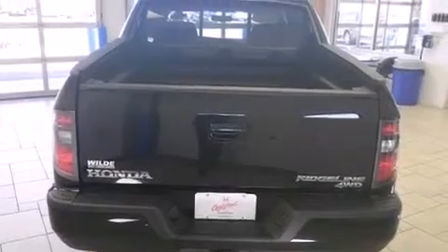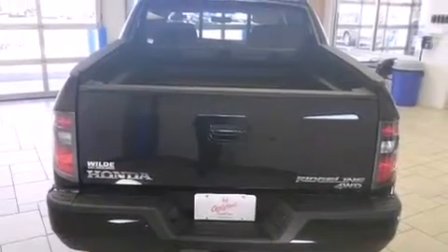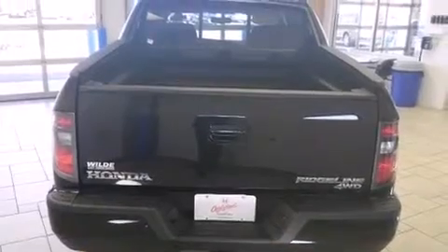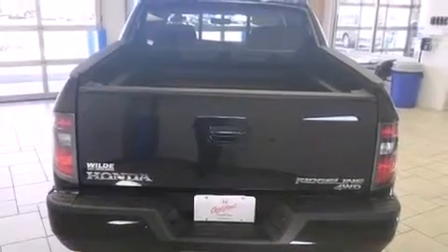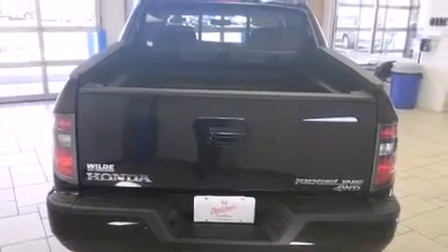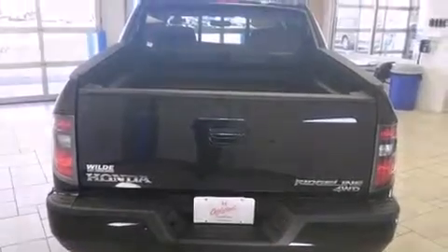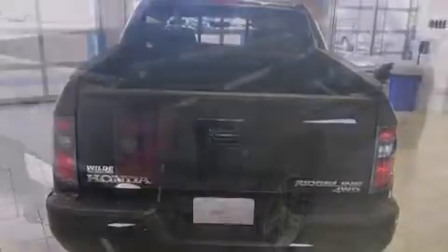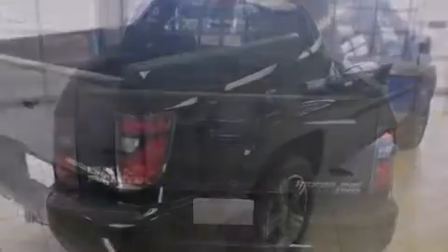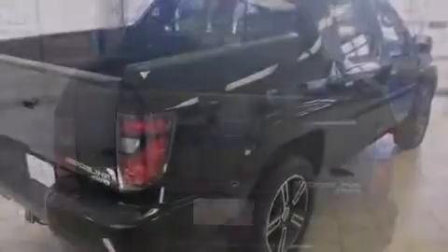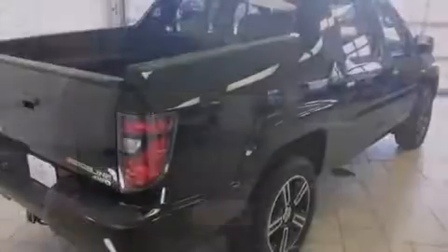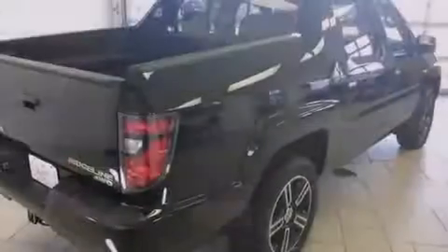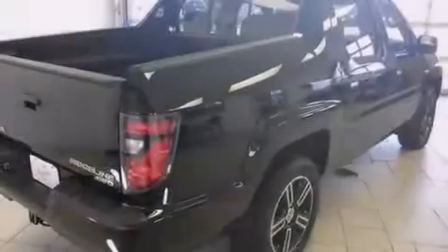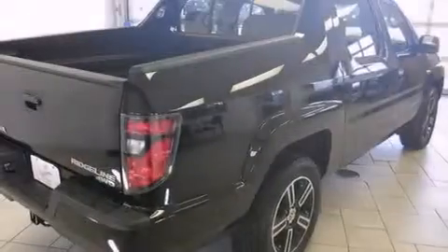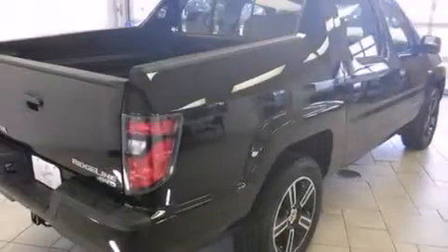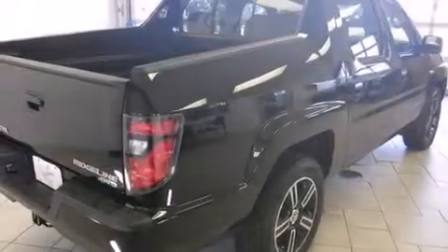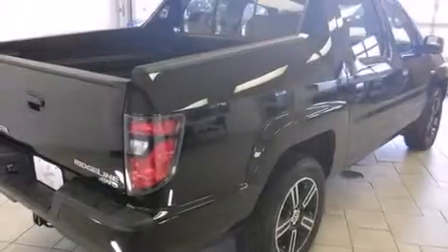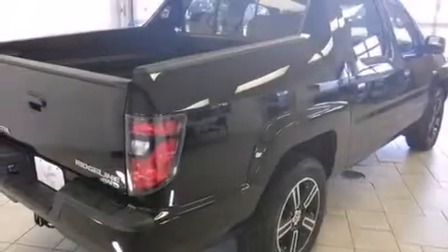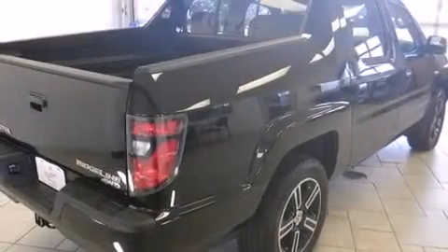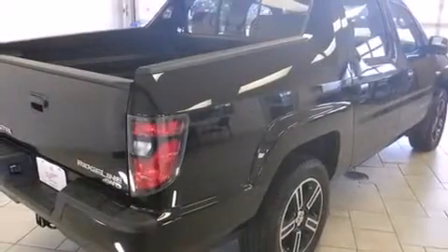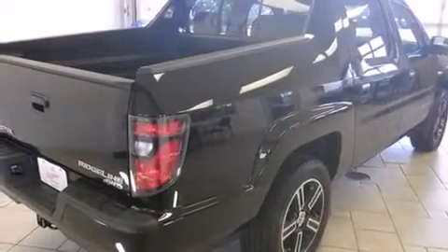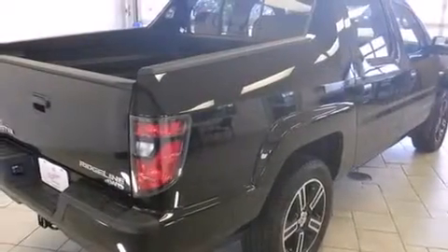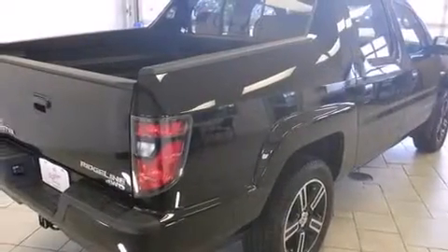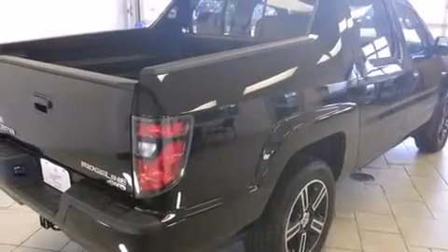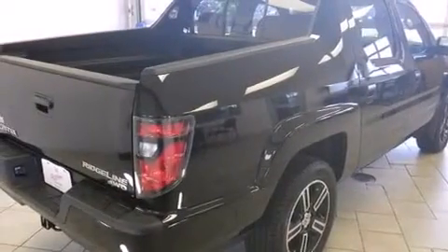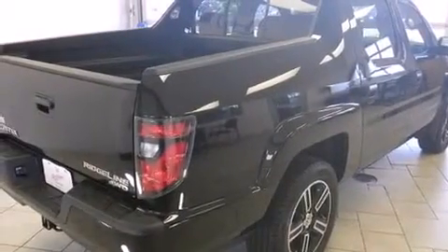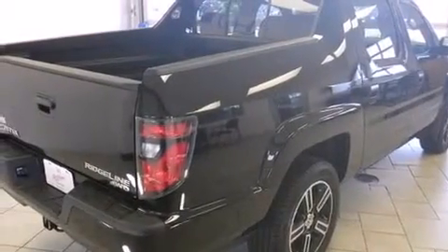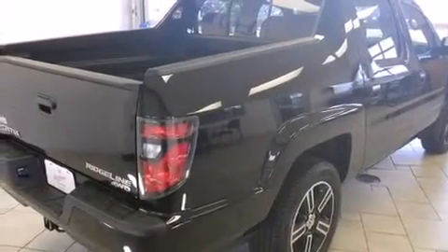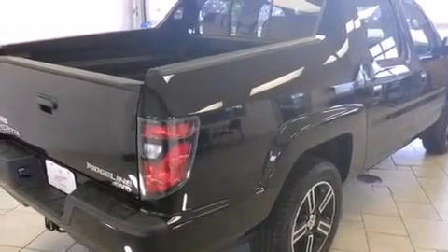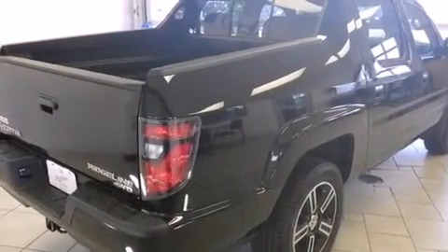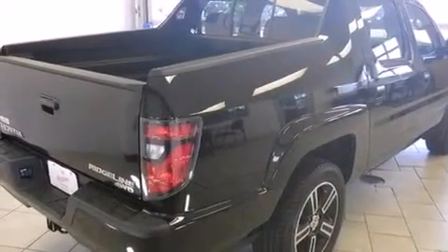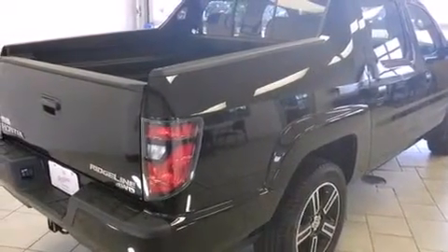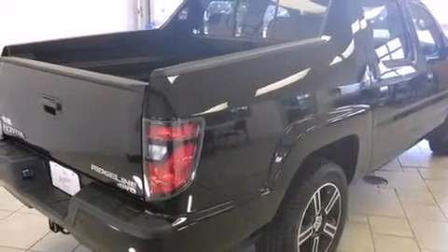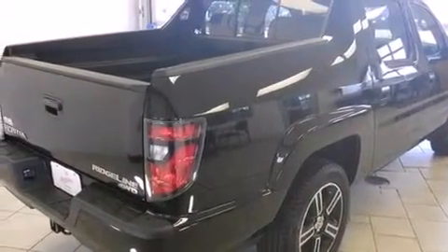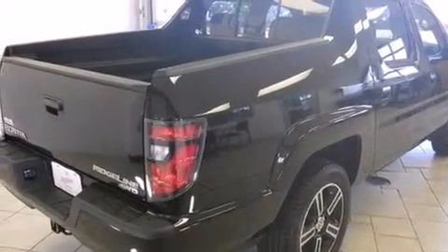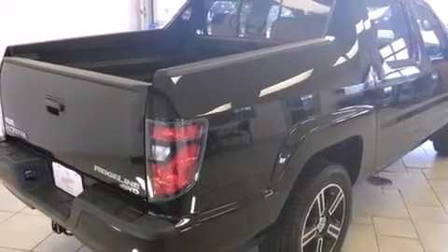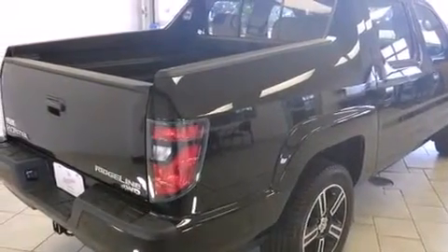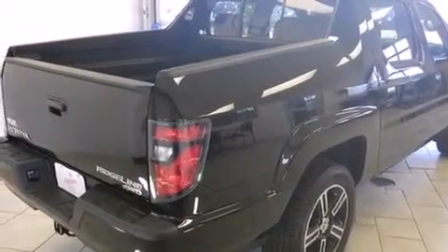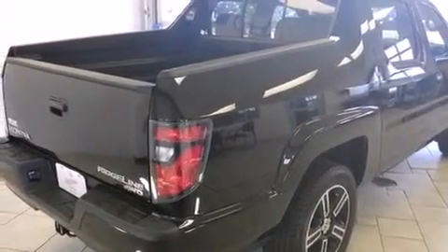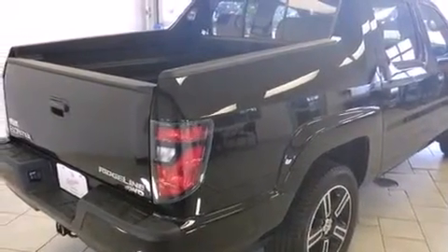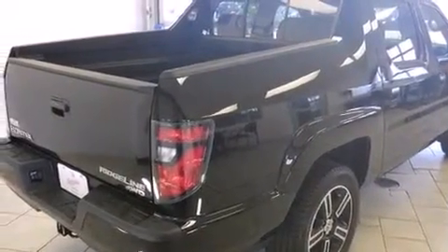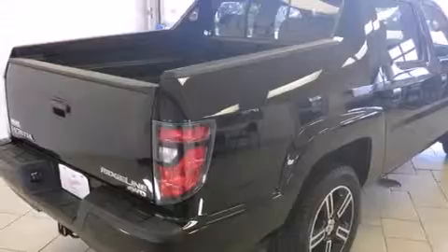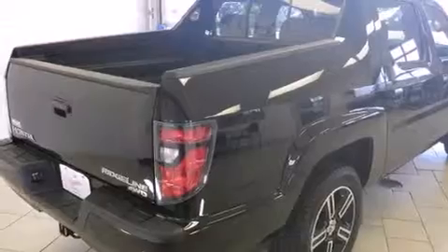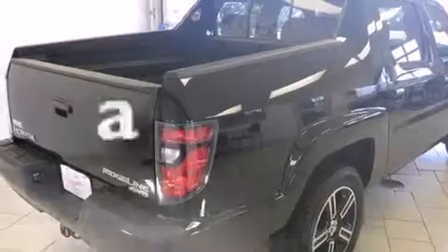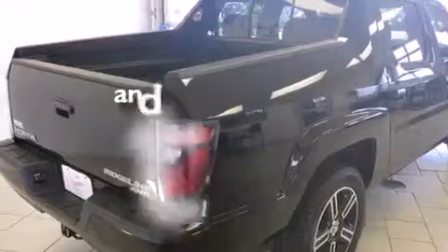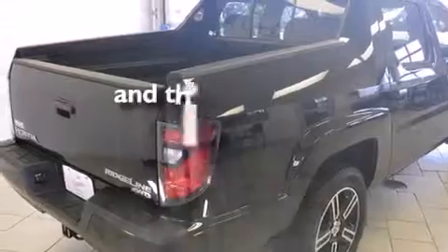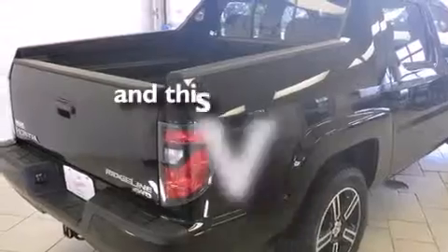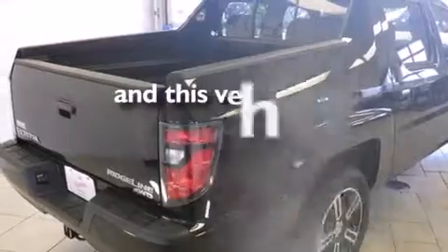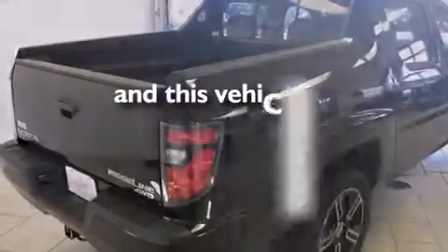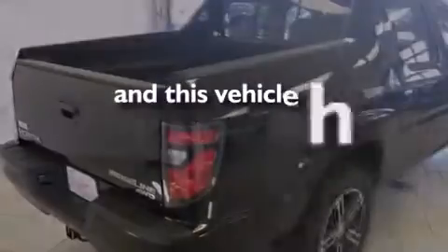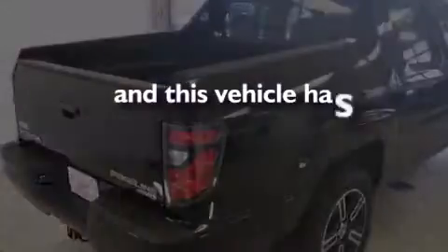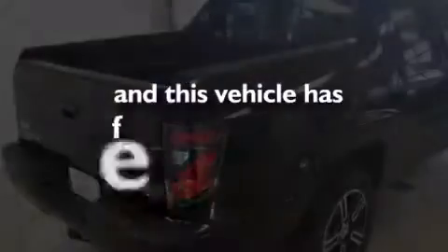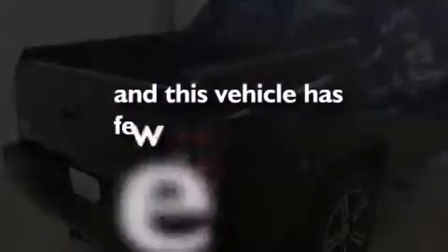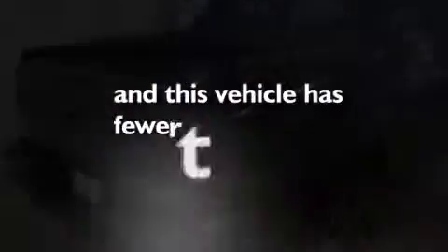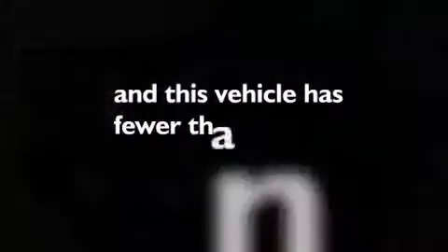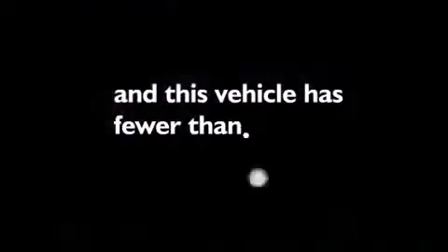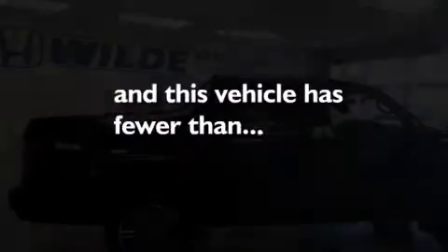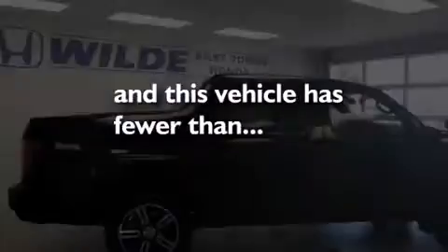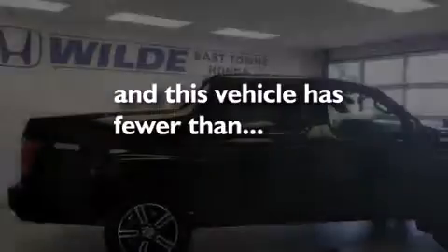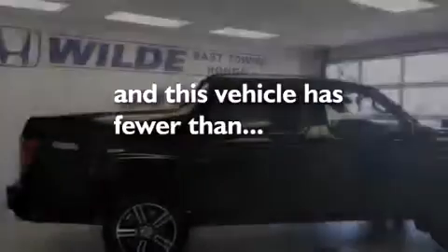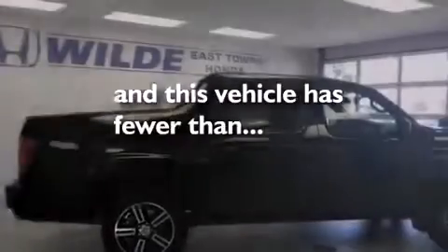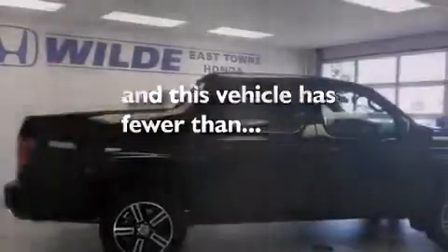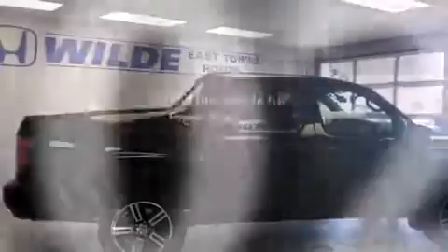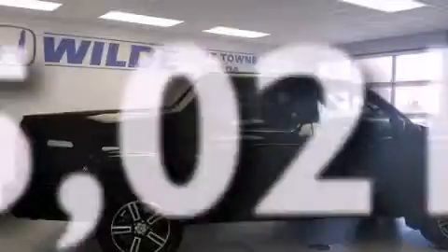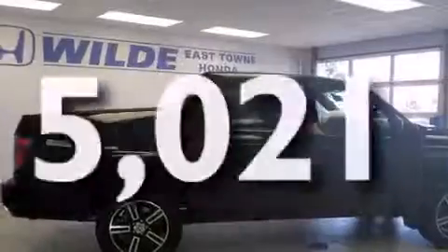Front fog lights, tinted glass, and anti-lock braking system are also included. And this vehicle has fewer than 6,000 miles on the odometer.